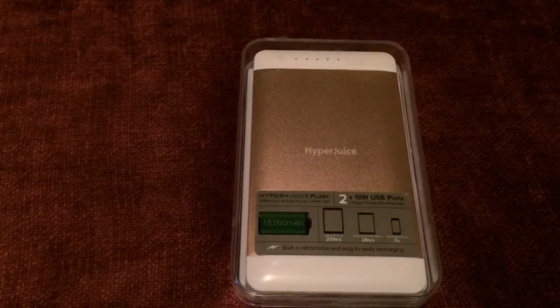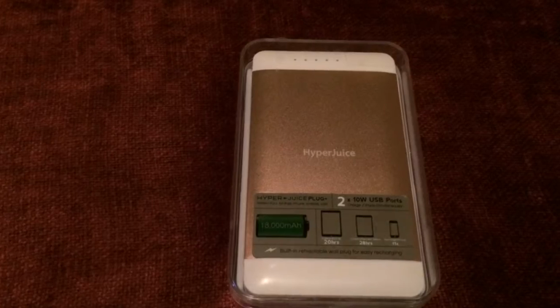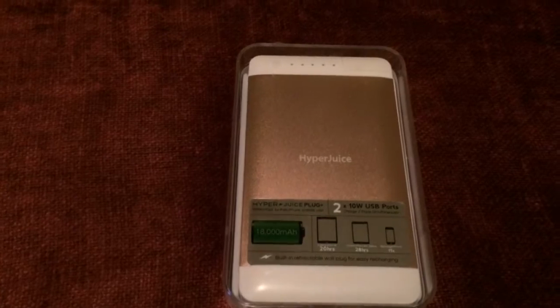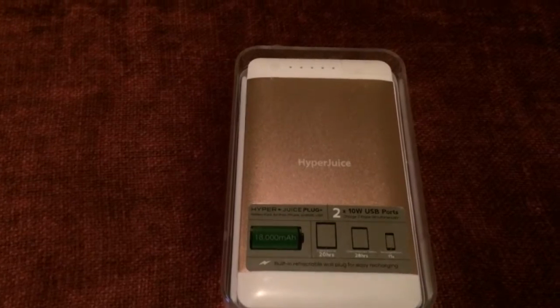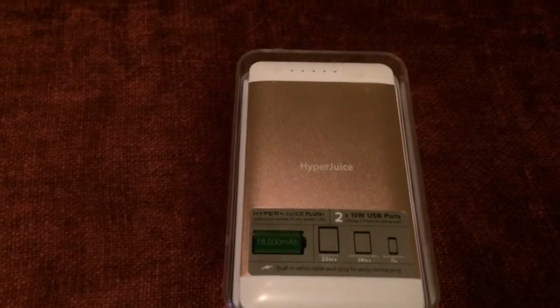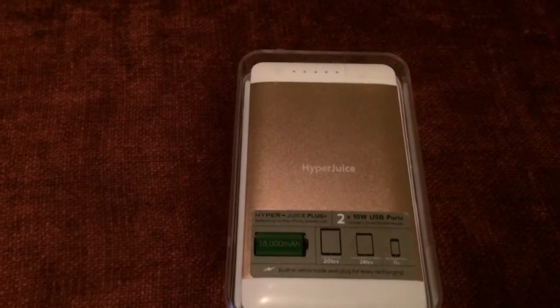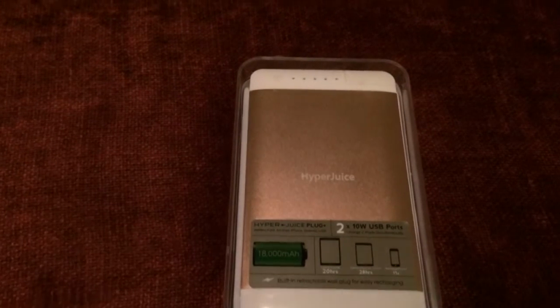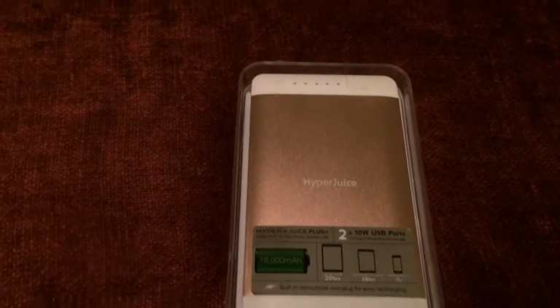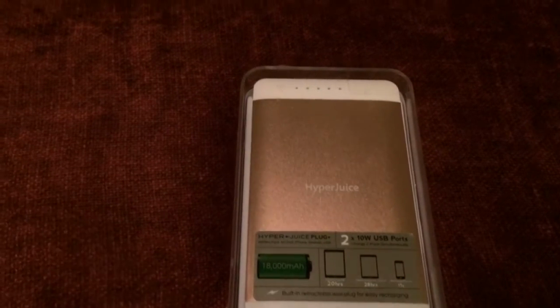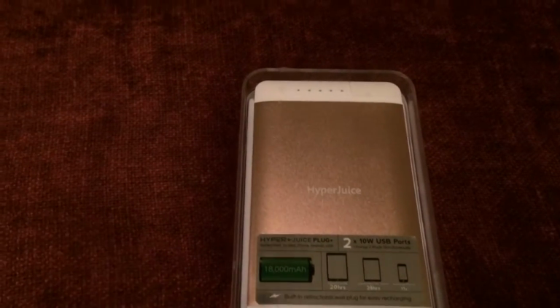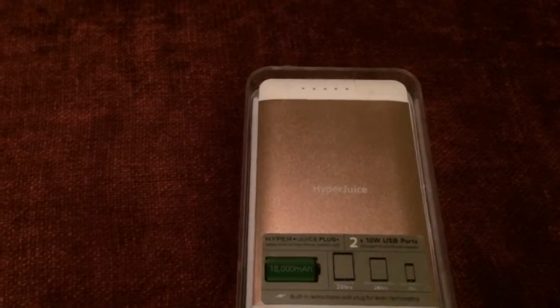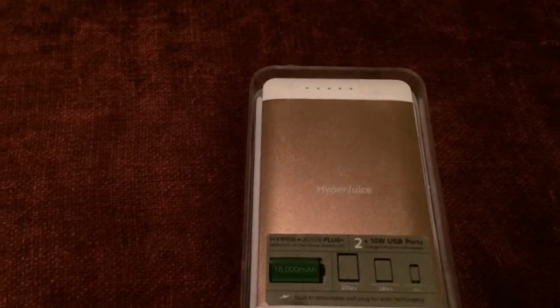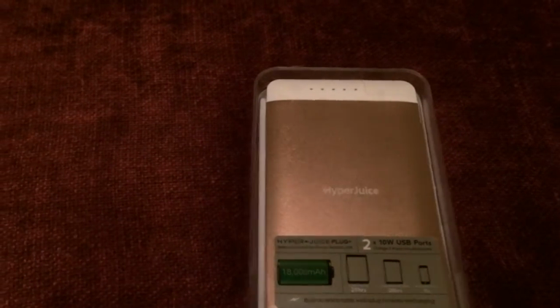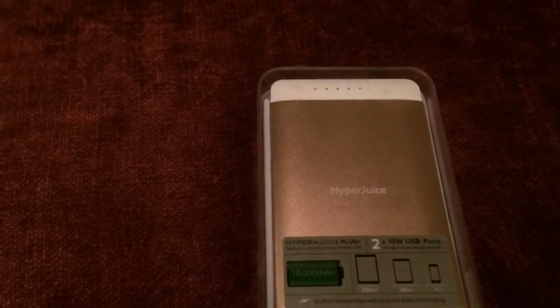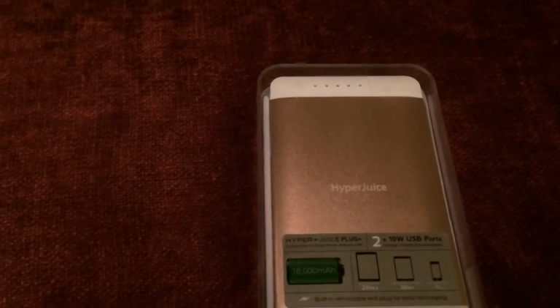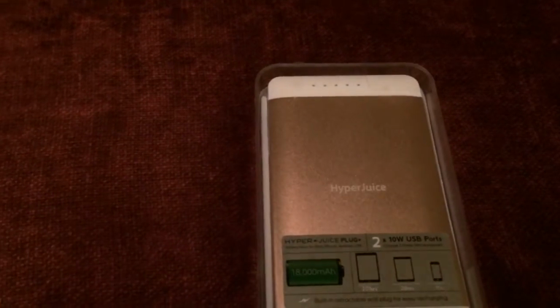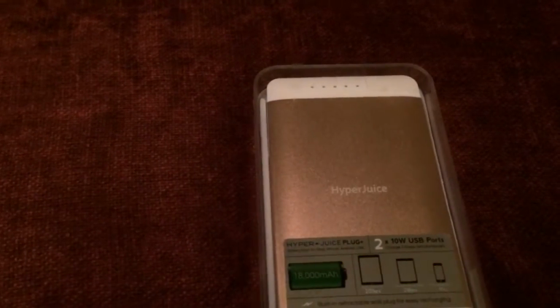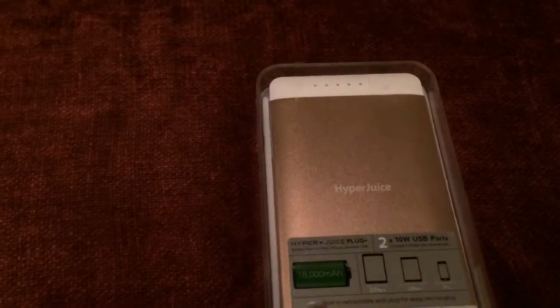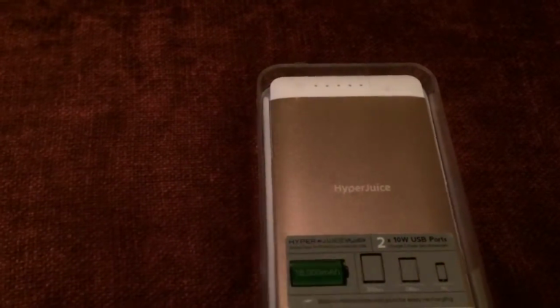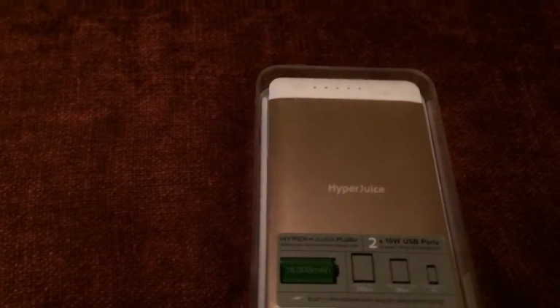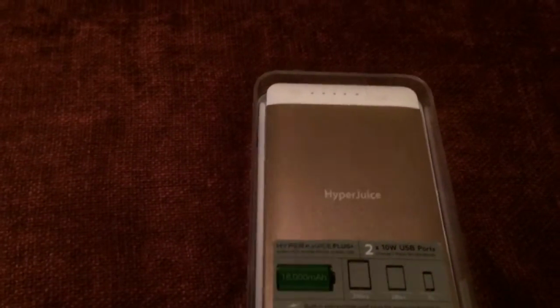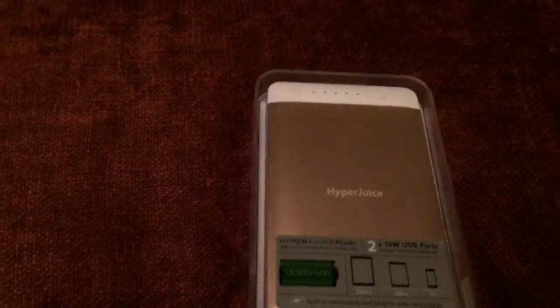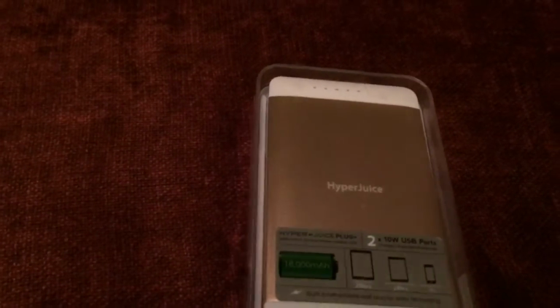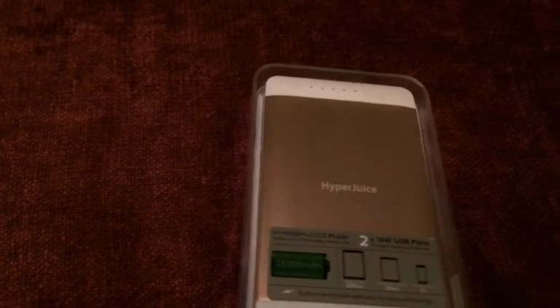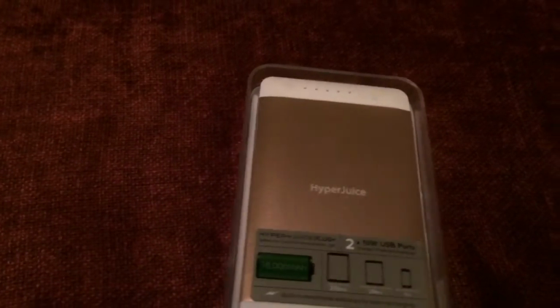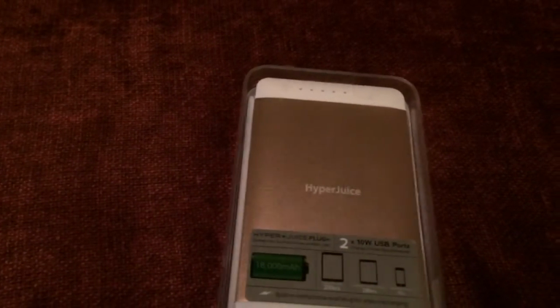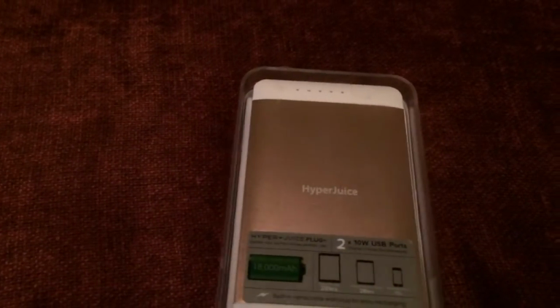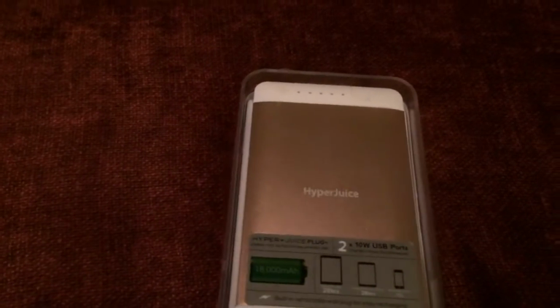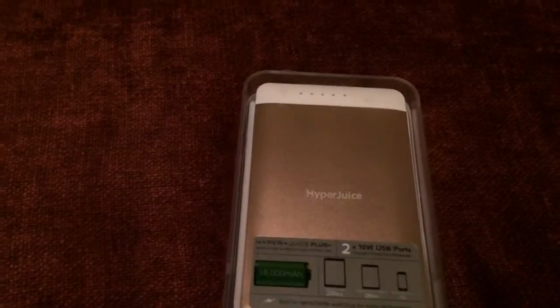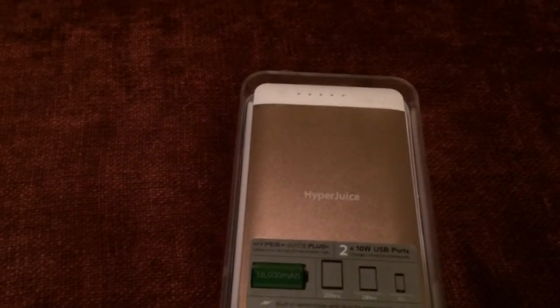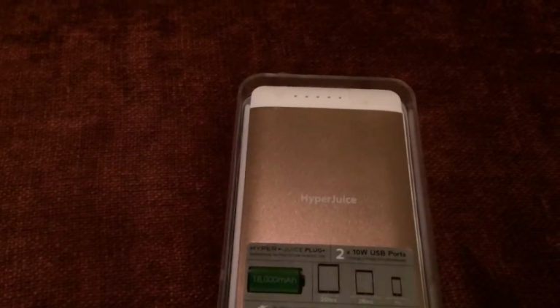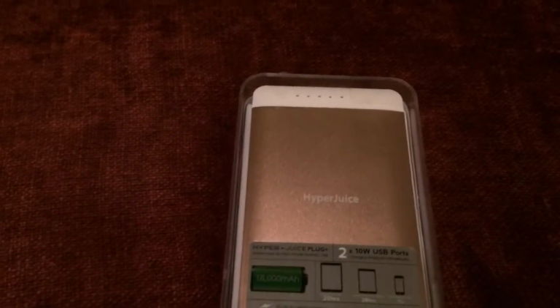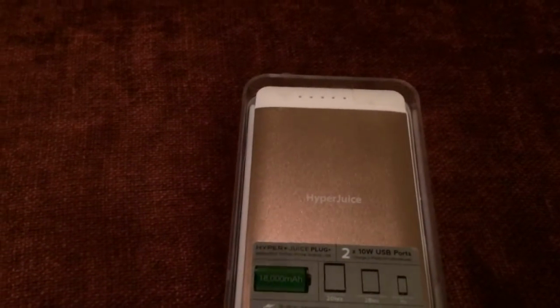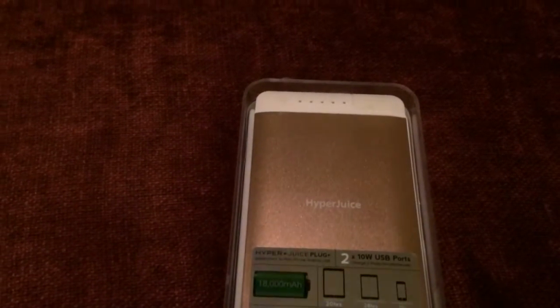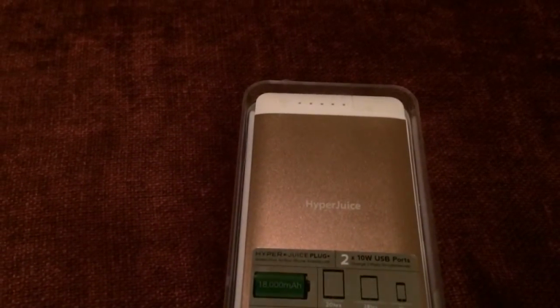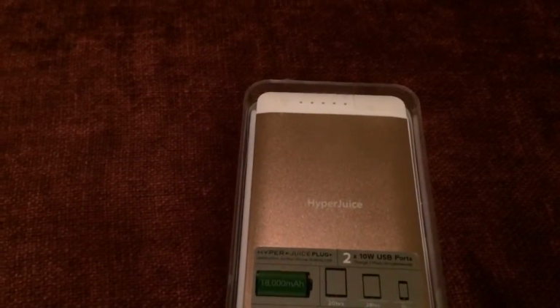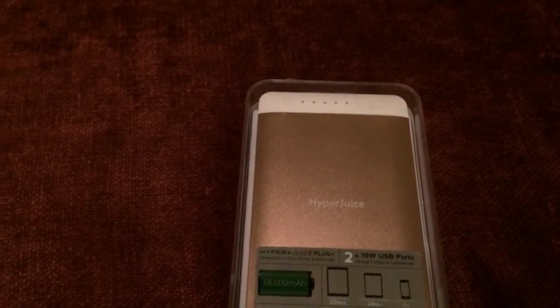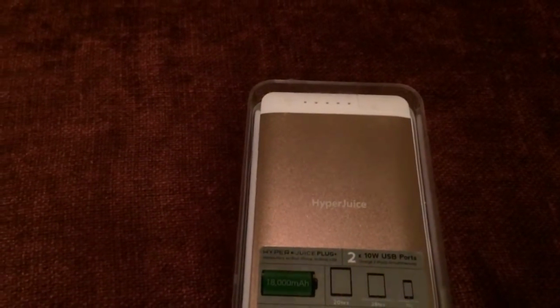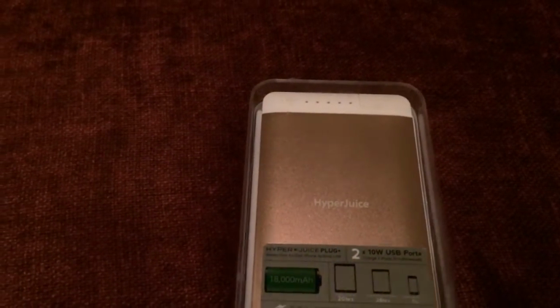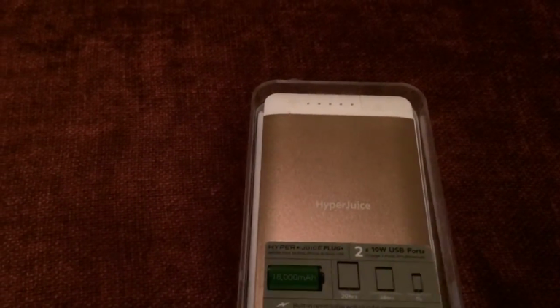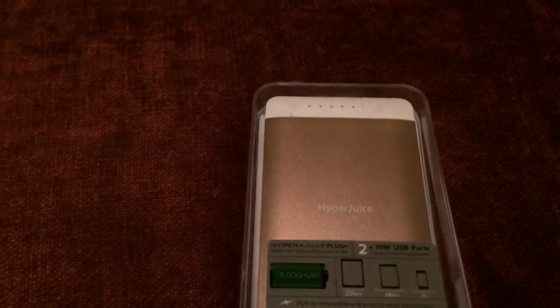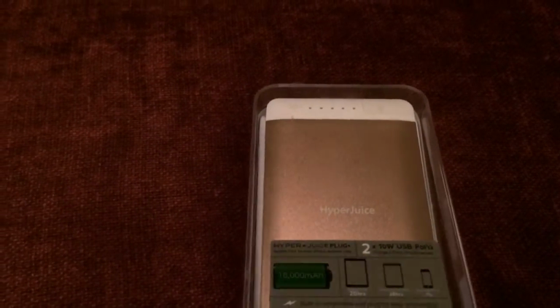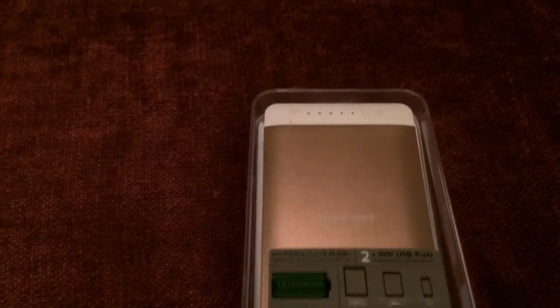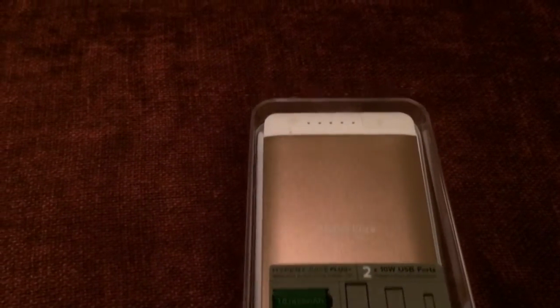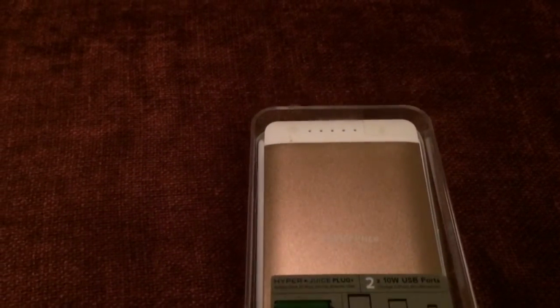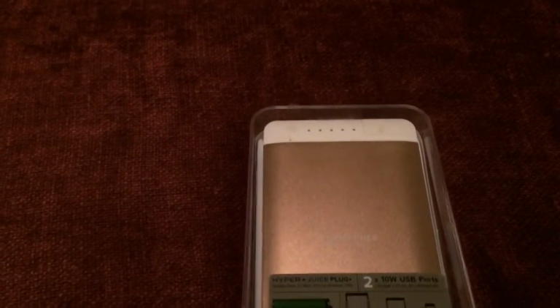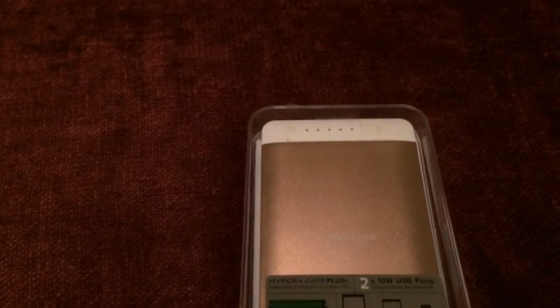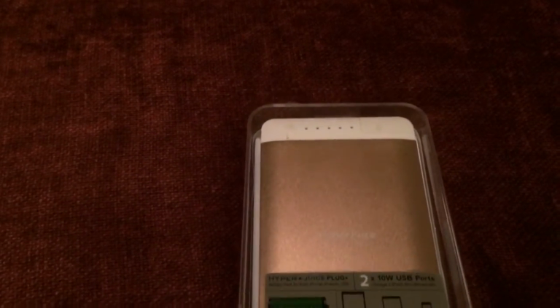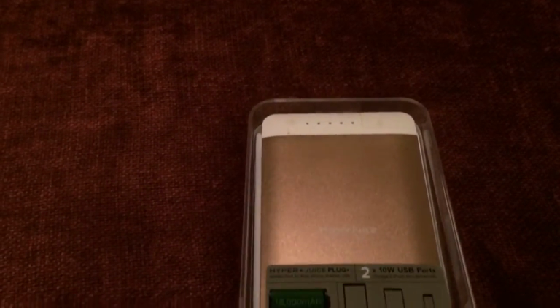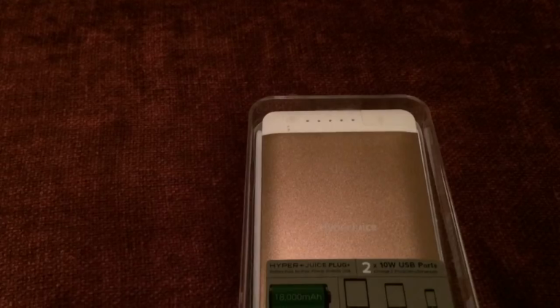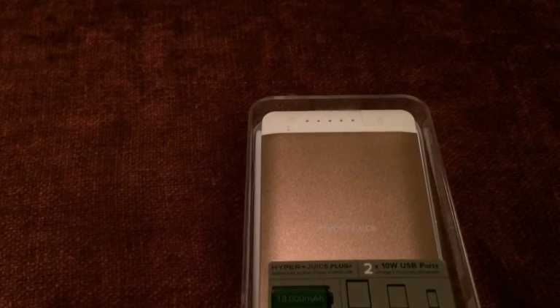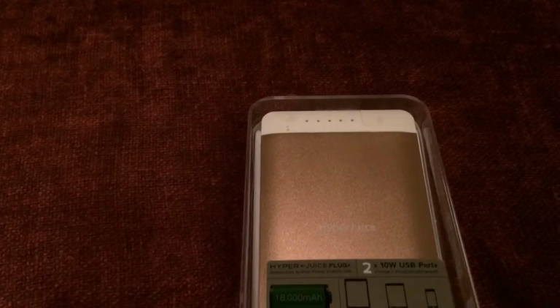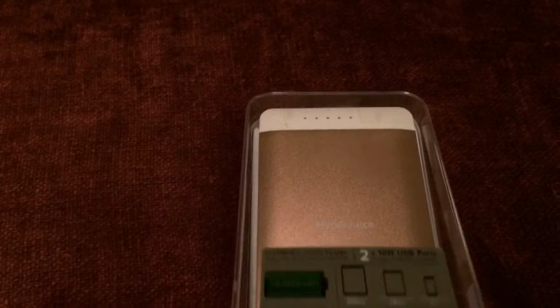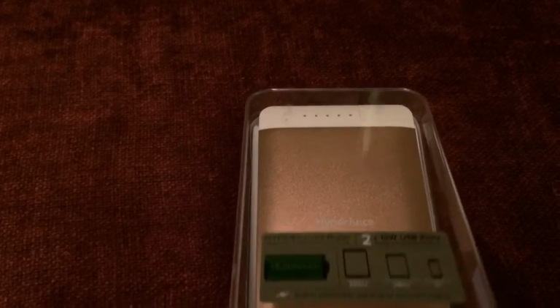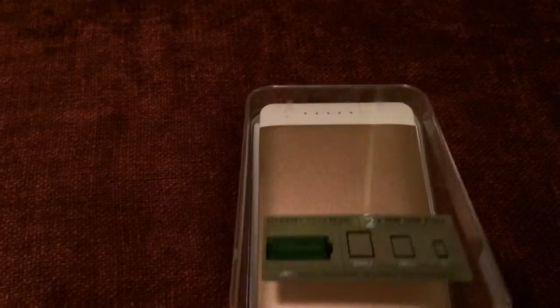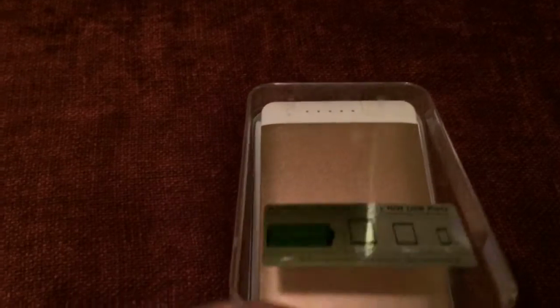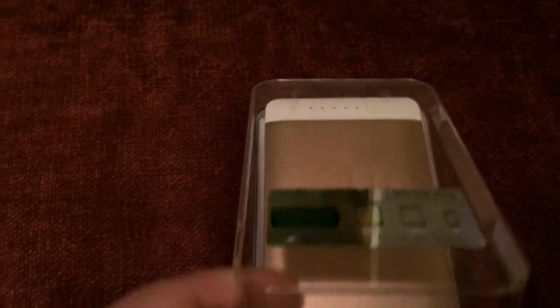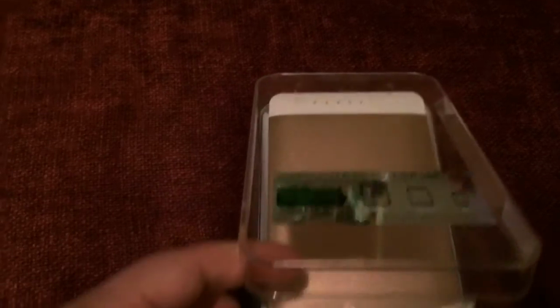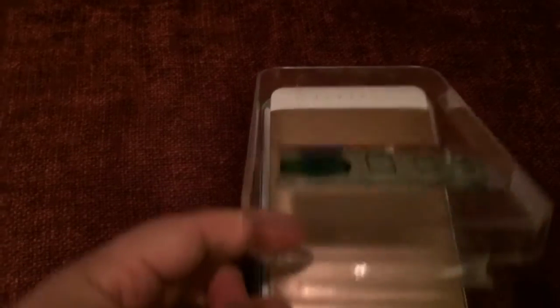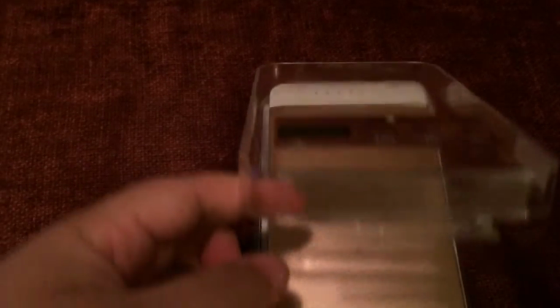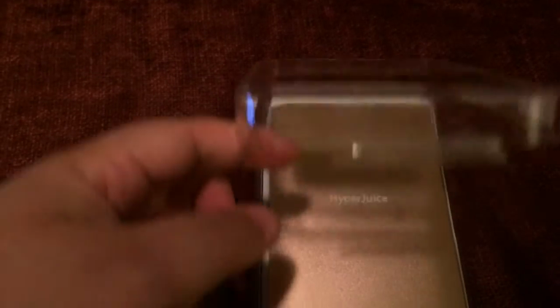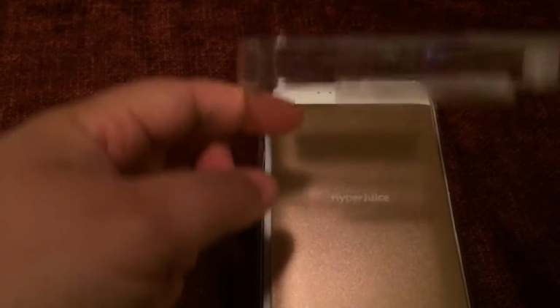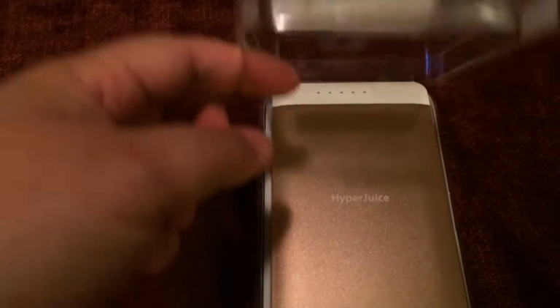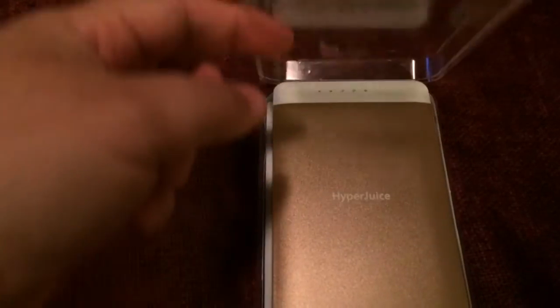This one is called the Bullion because it's in the gold color, and it matches the iPhone 5S and the iPhone 6 and 6 Plus that are also in gold.